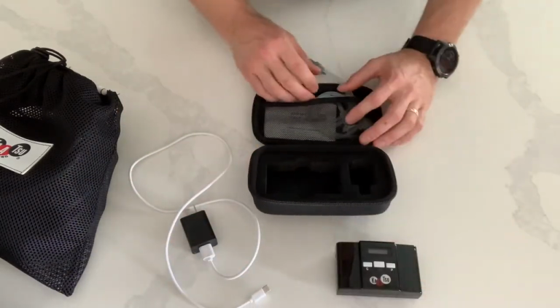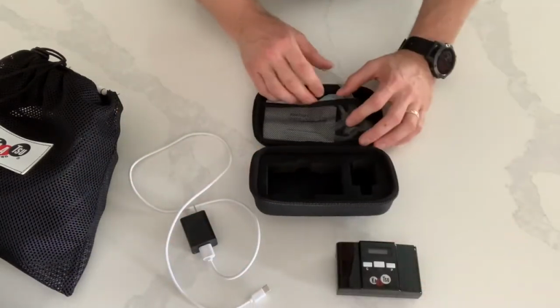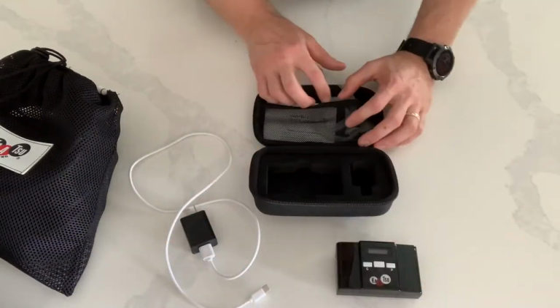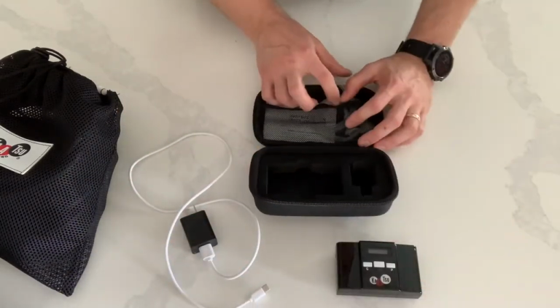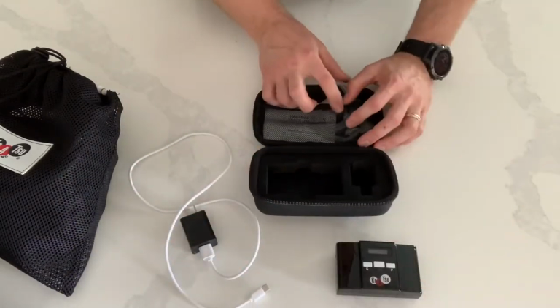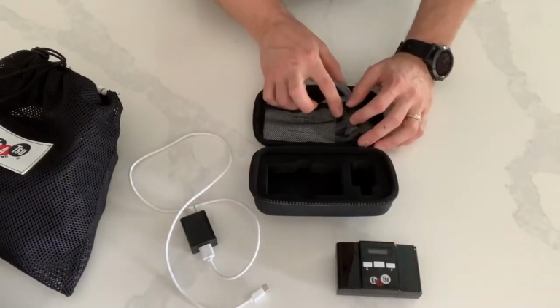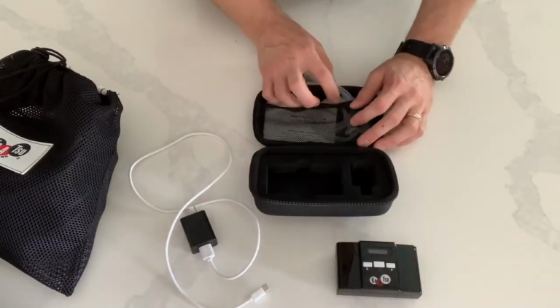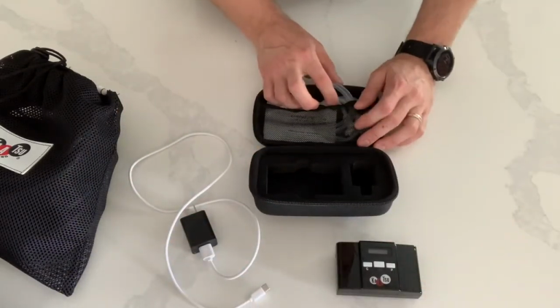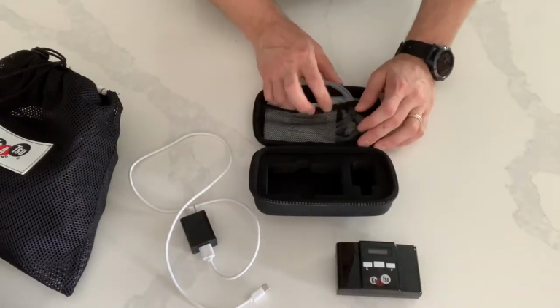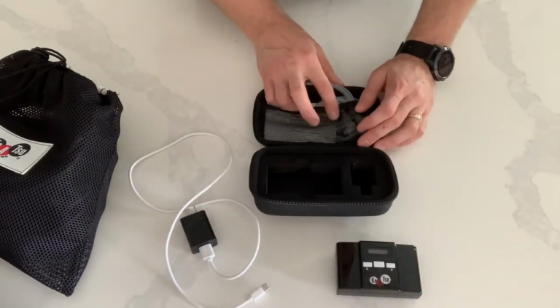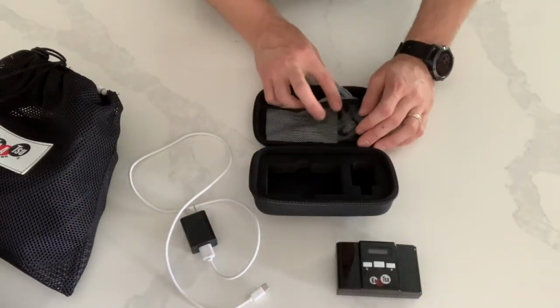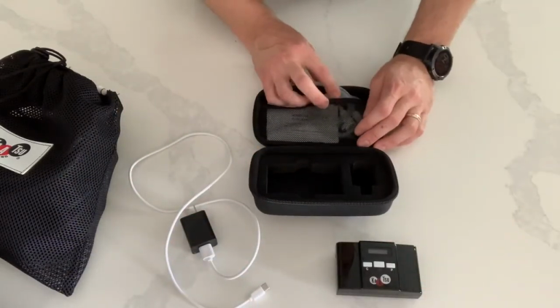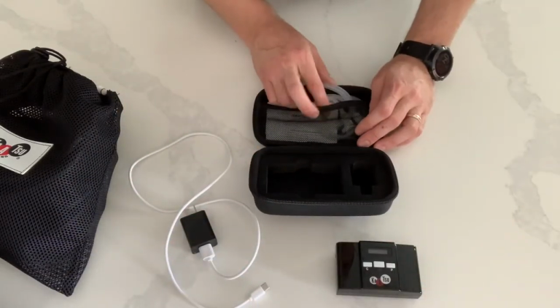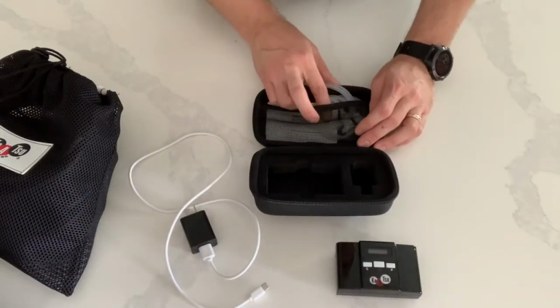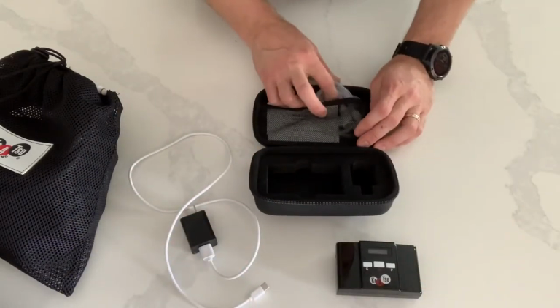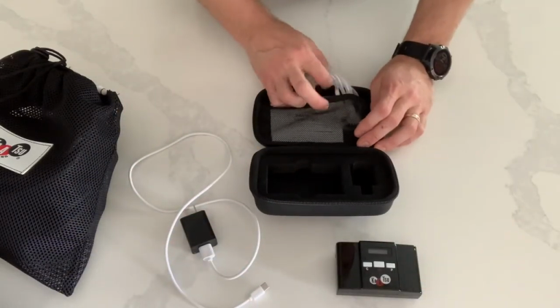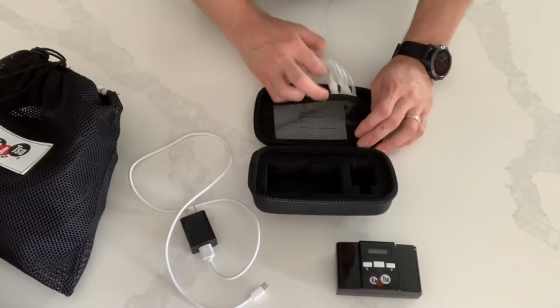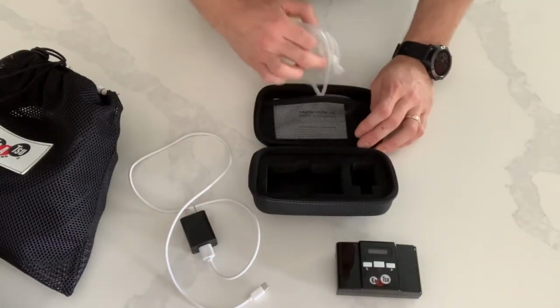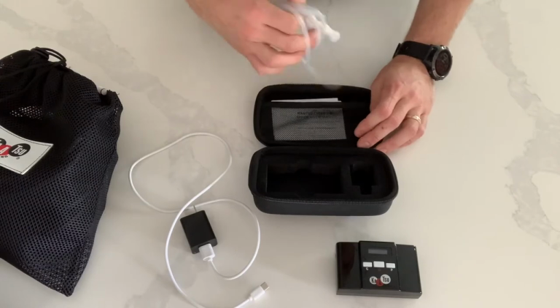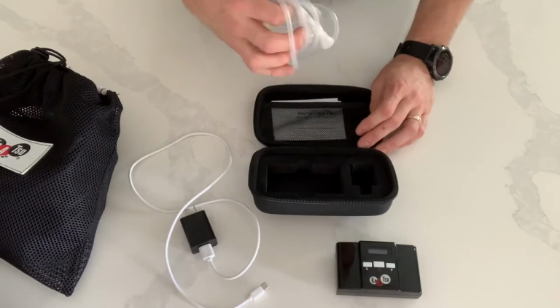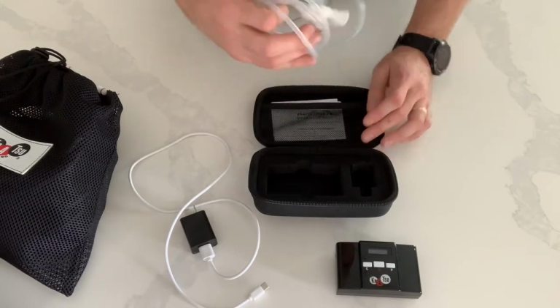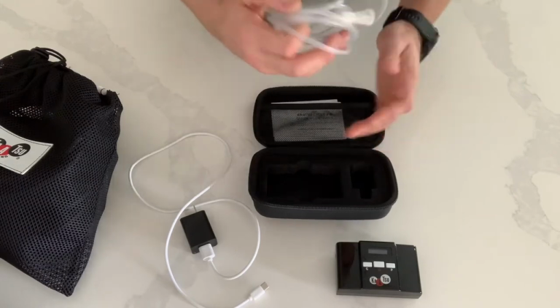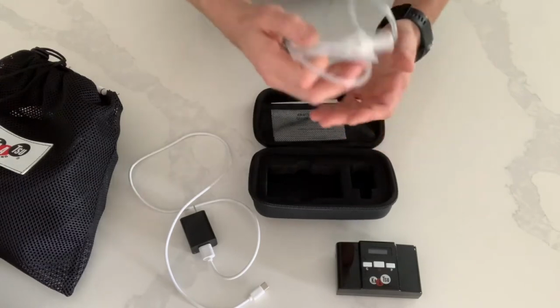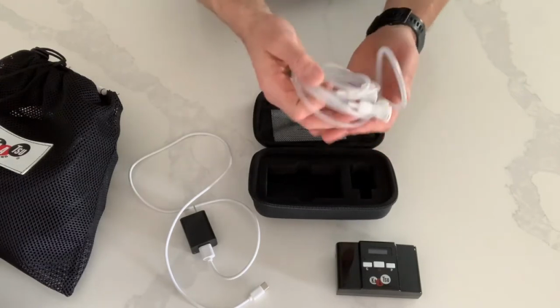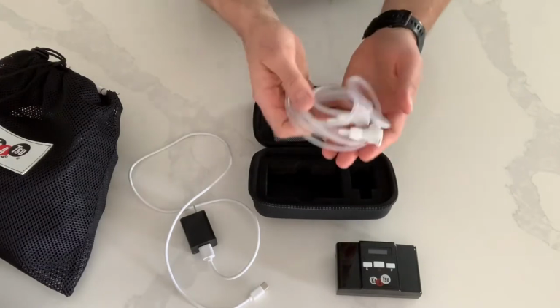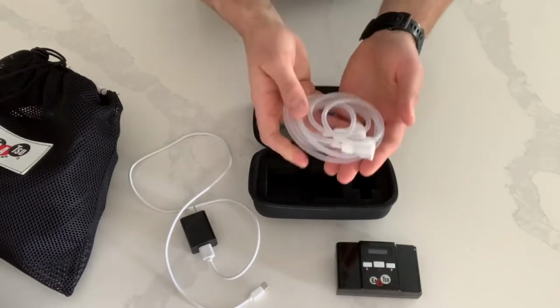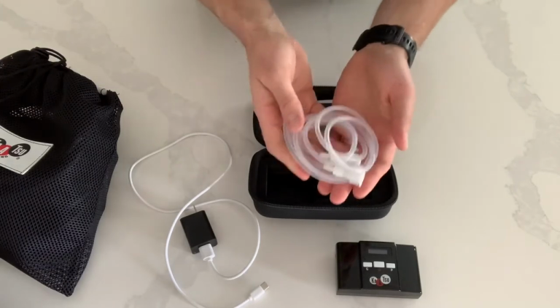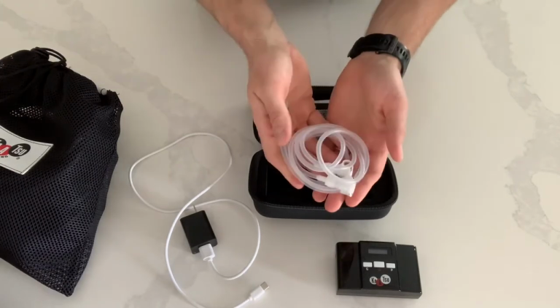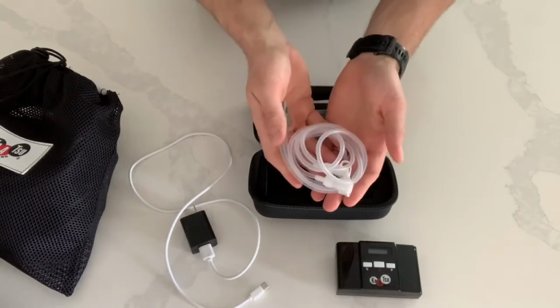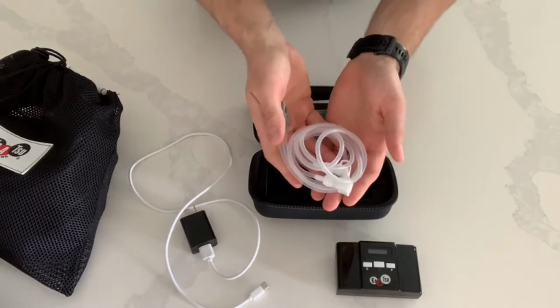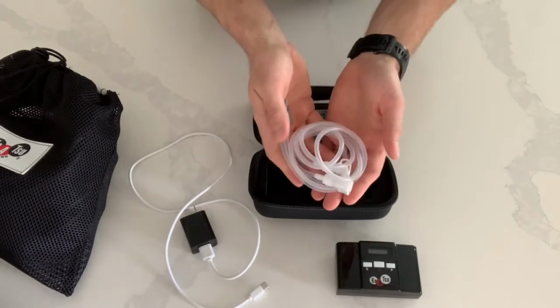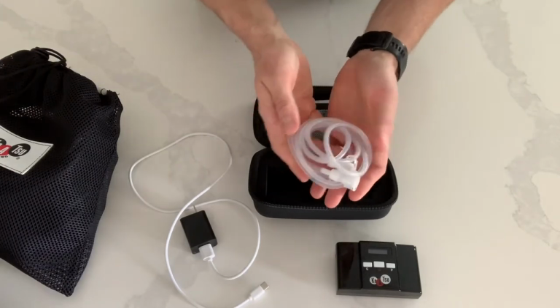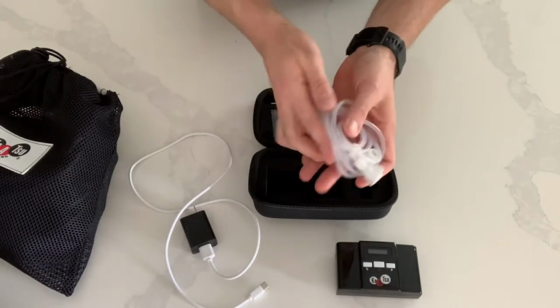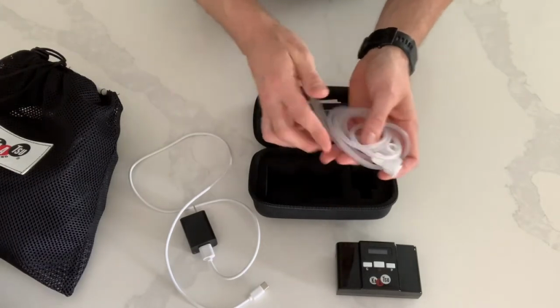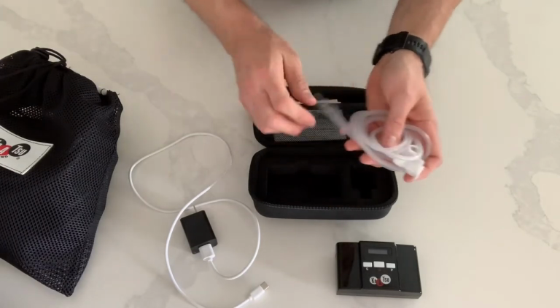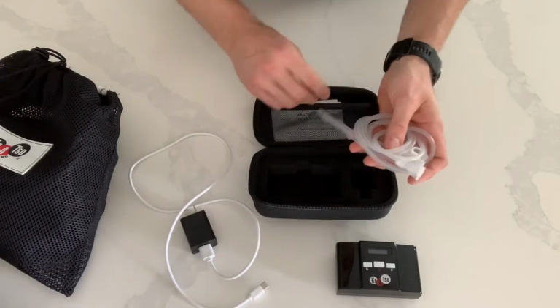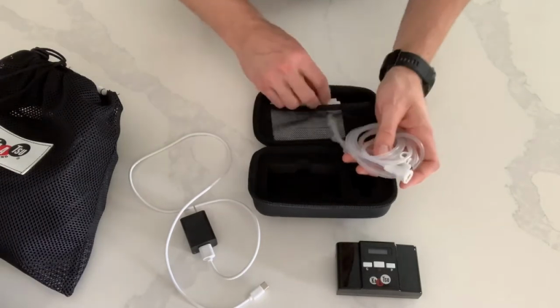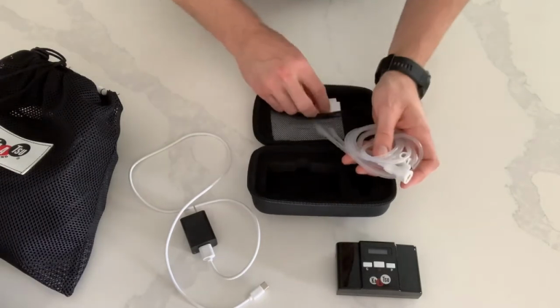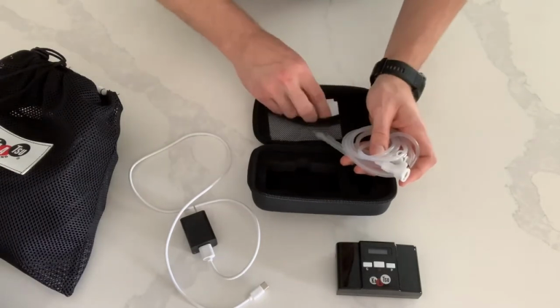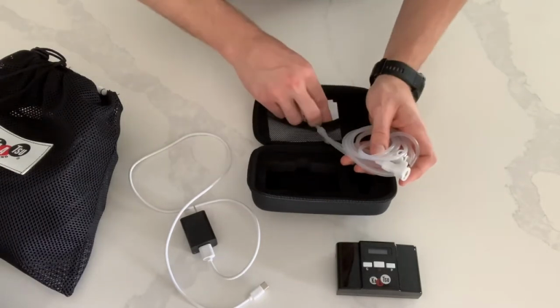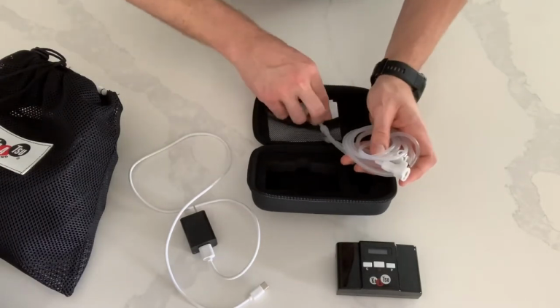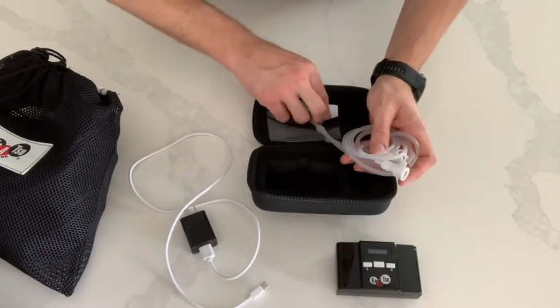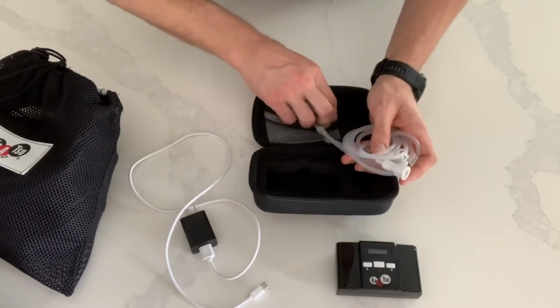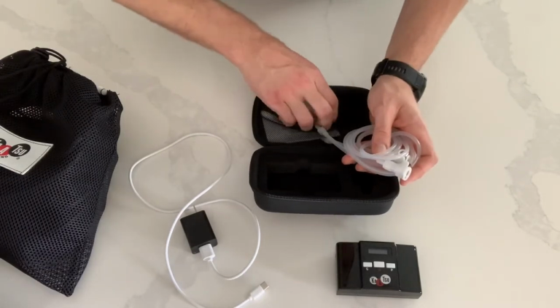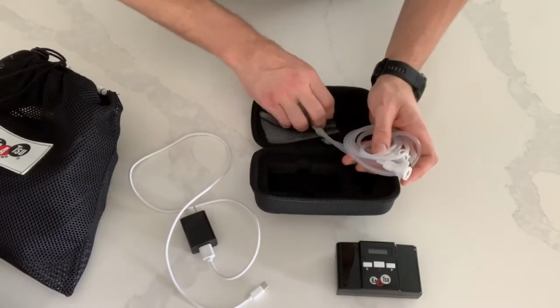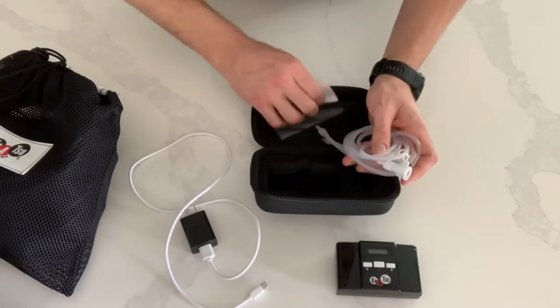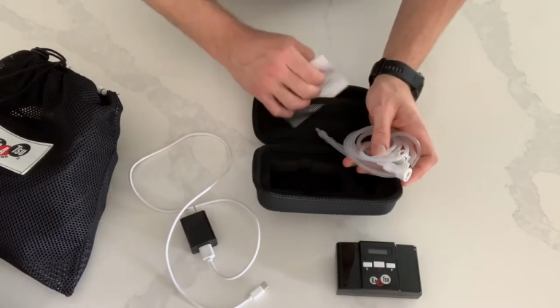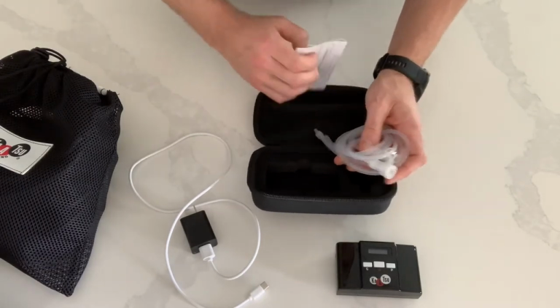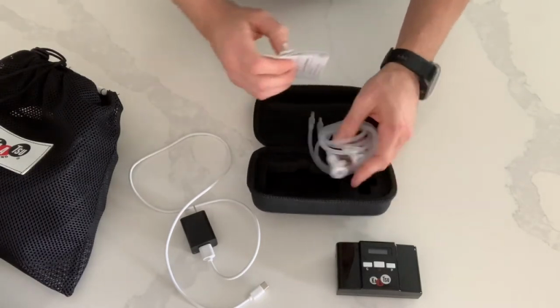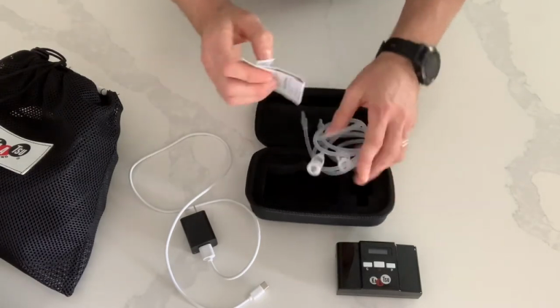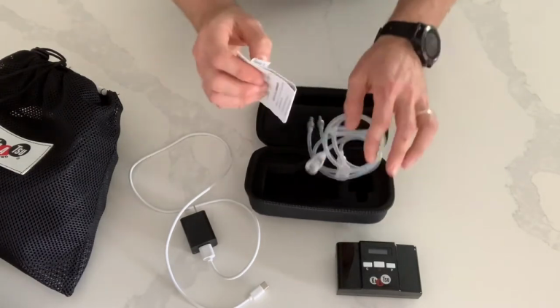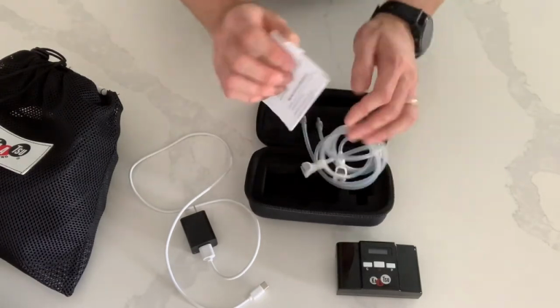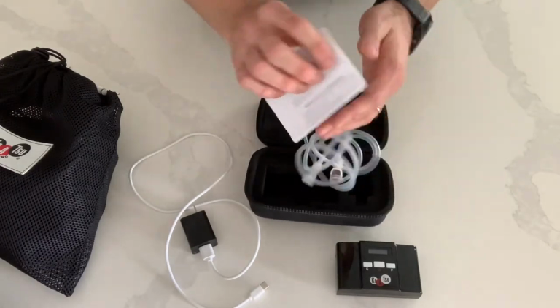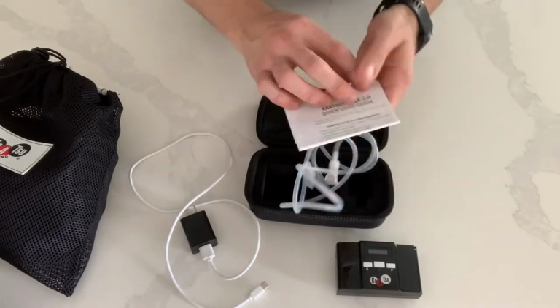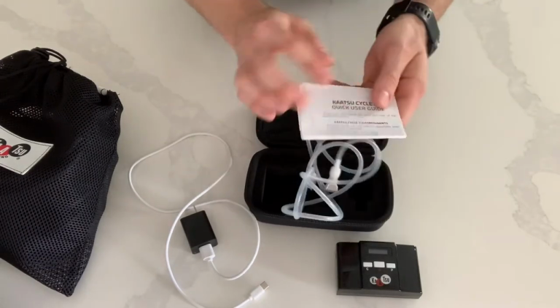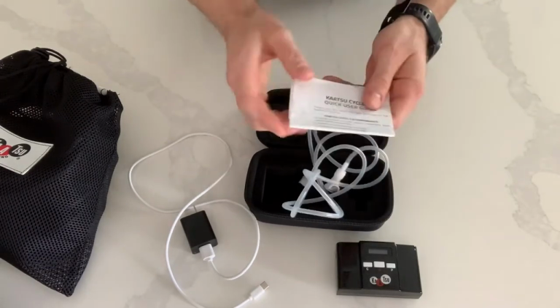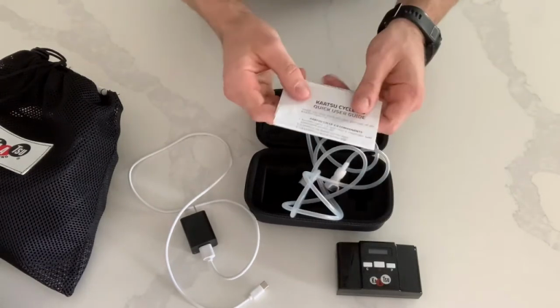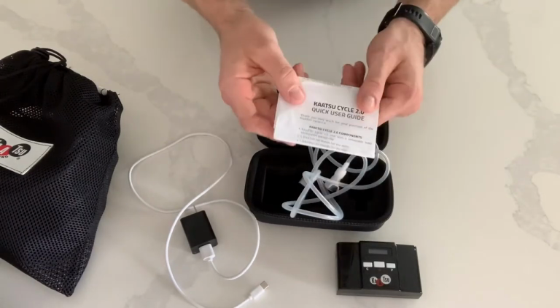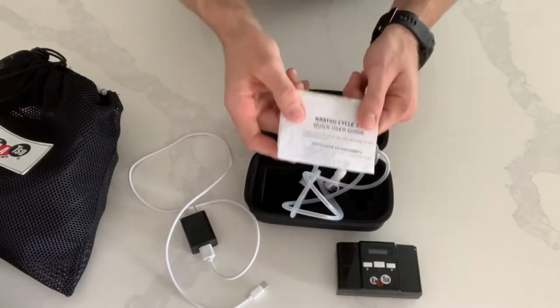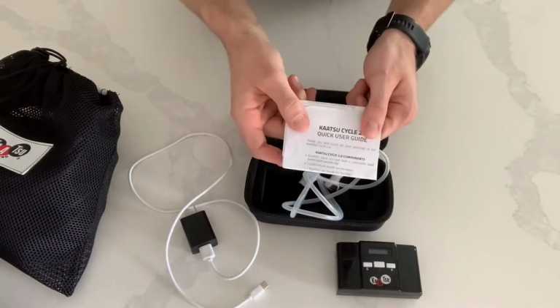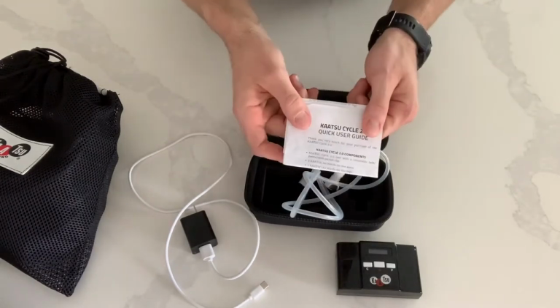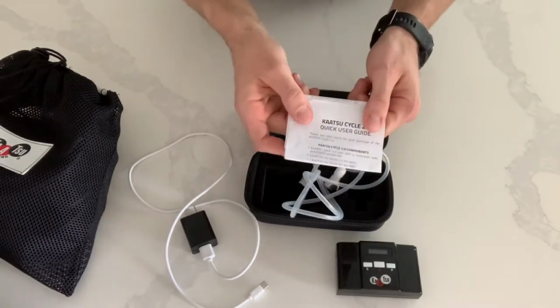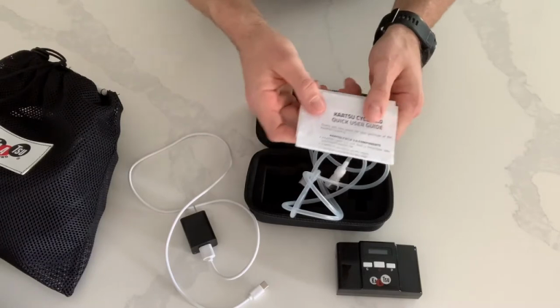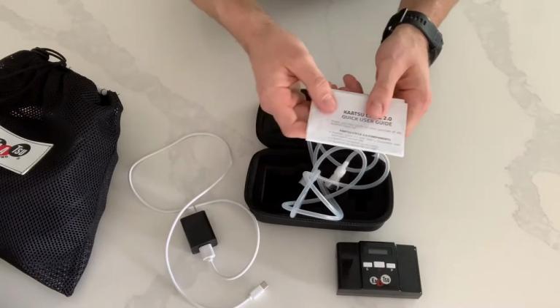You will also receive the hoses that connect to the bands and an instruction manual.